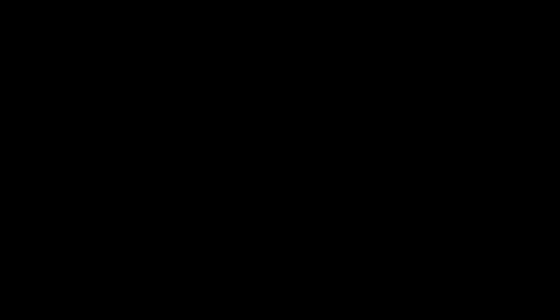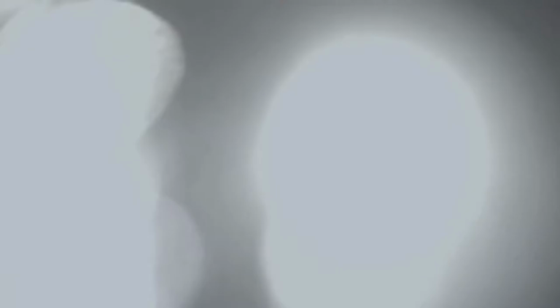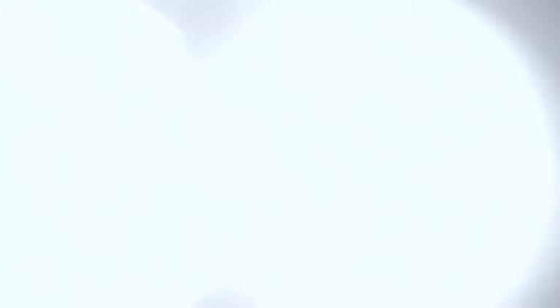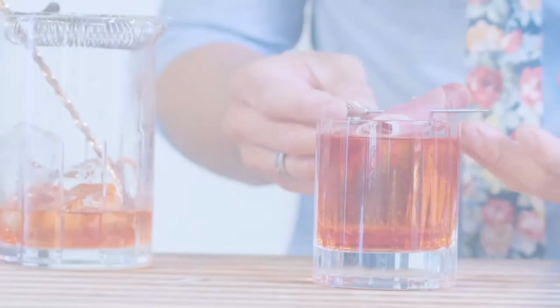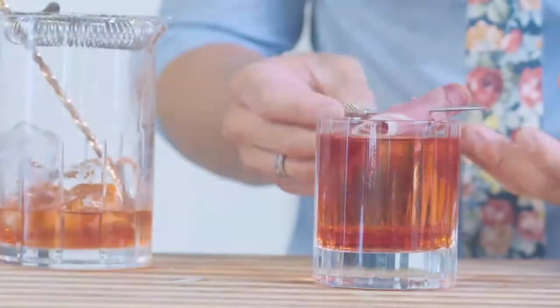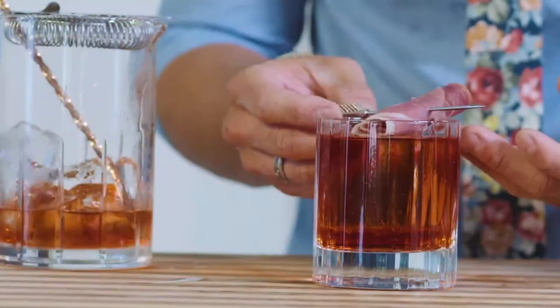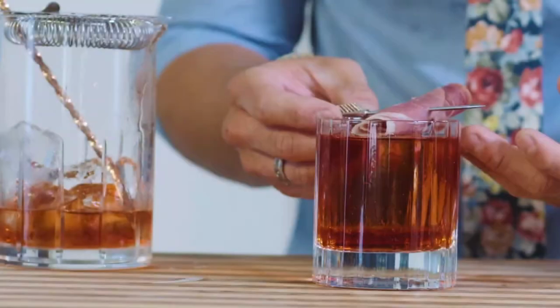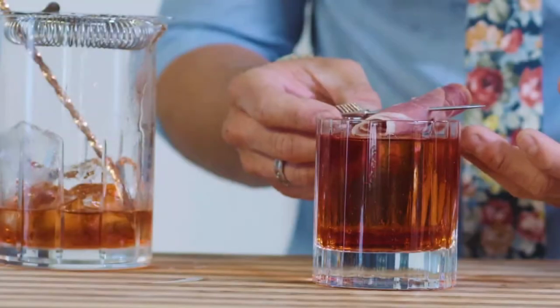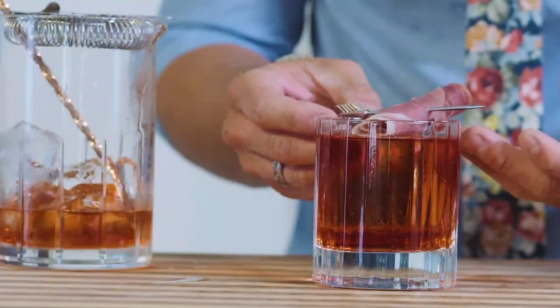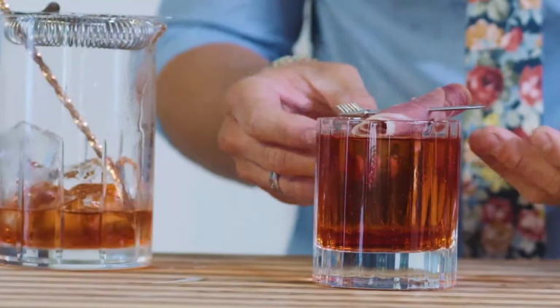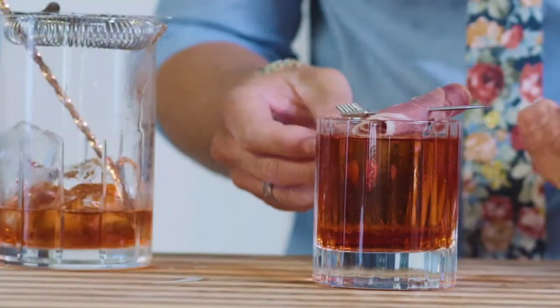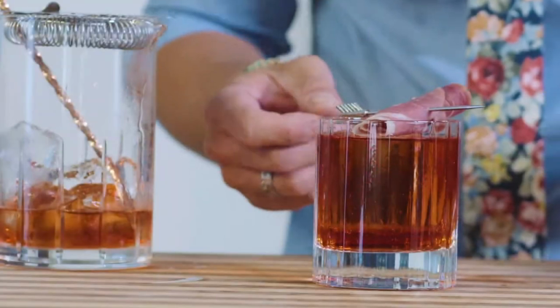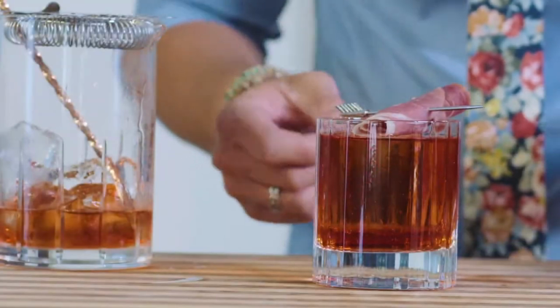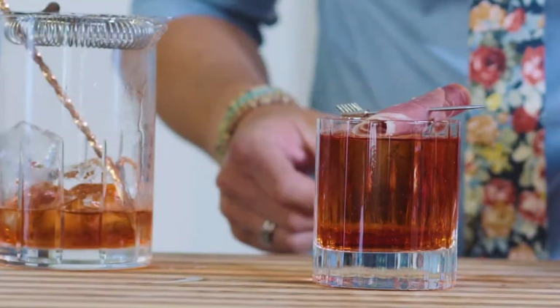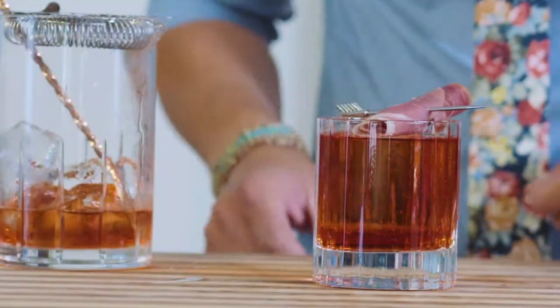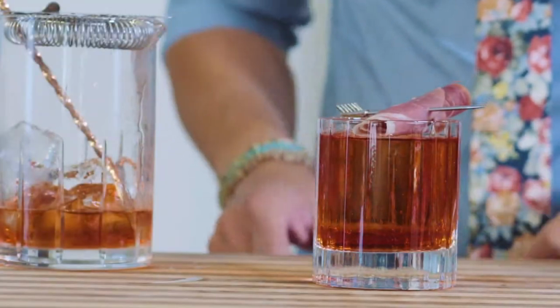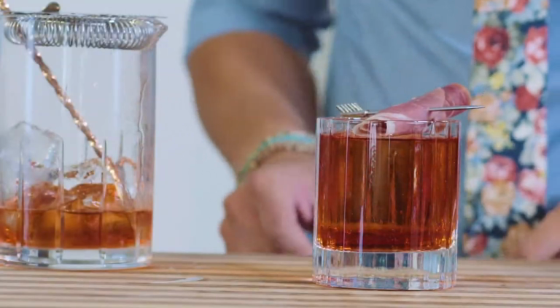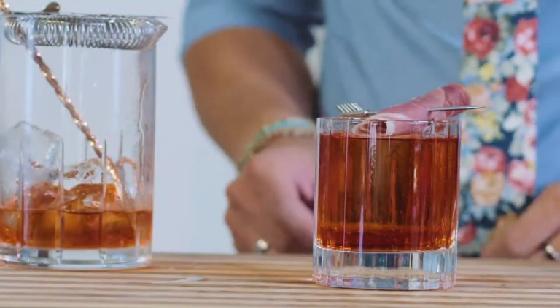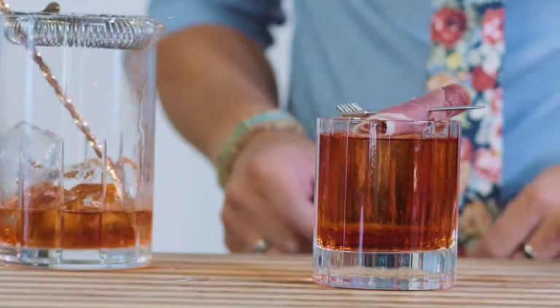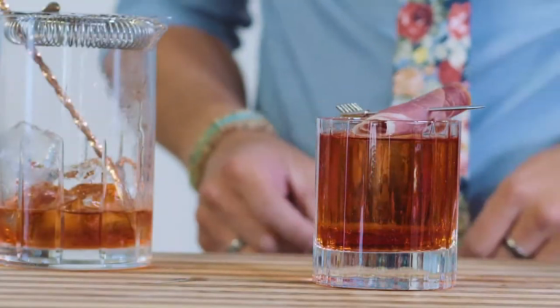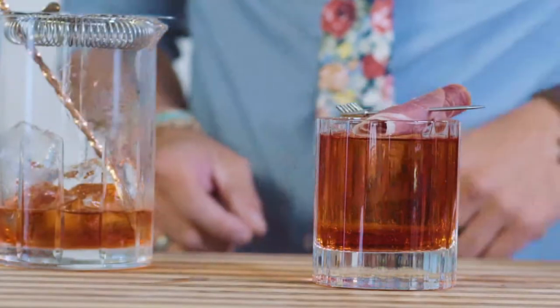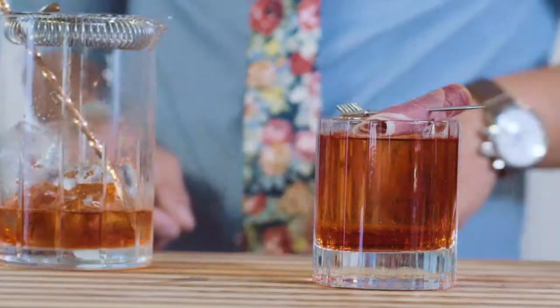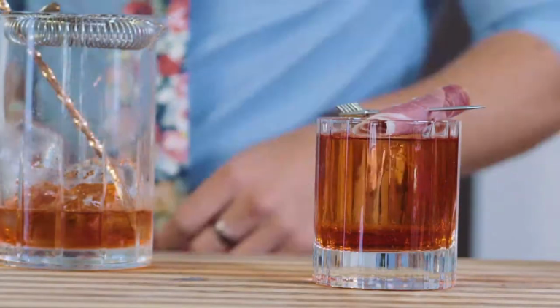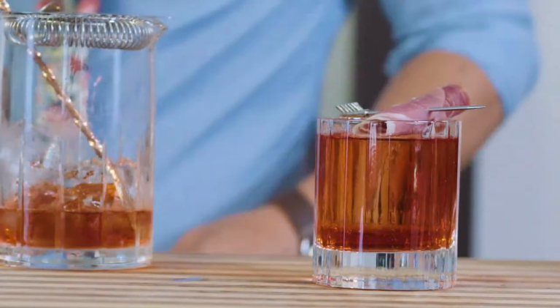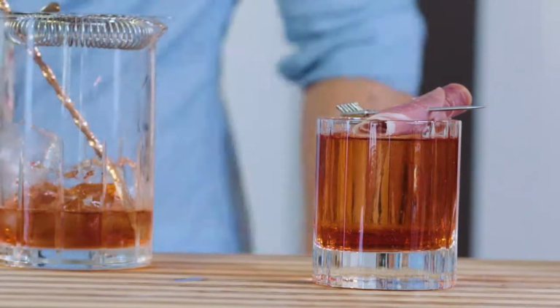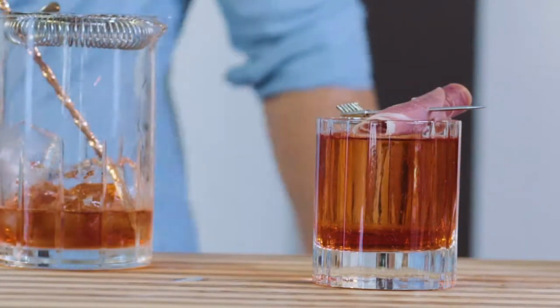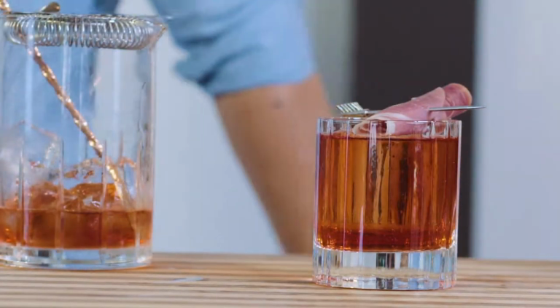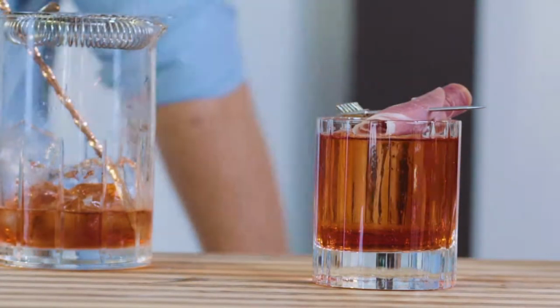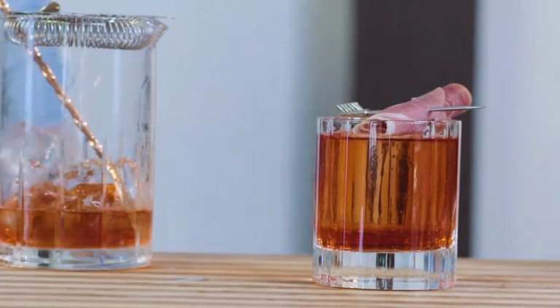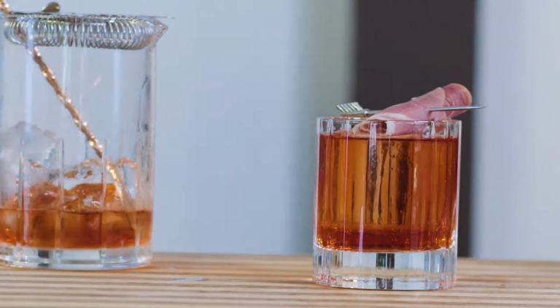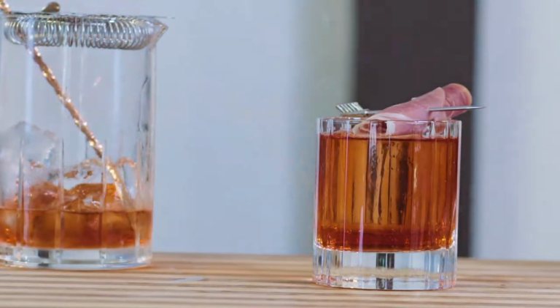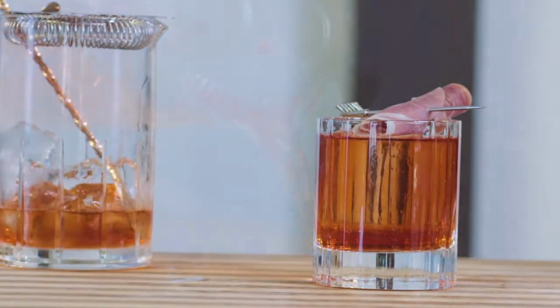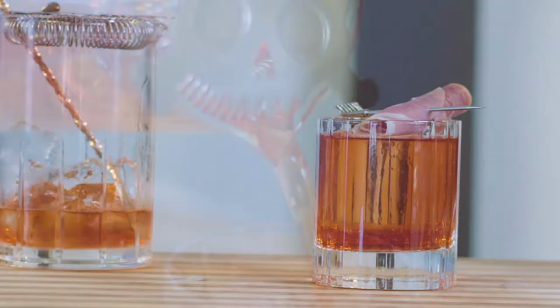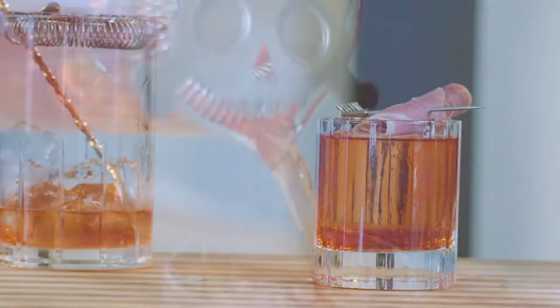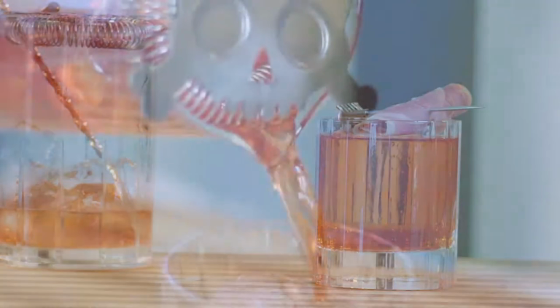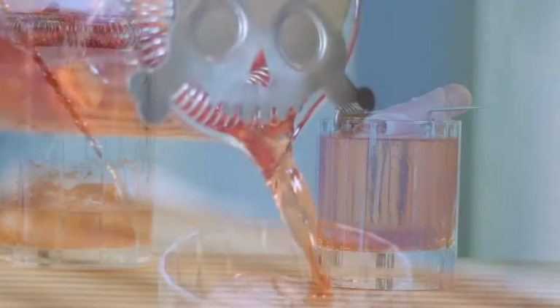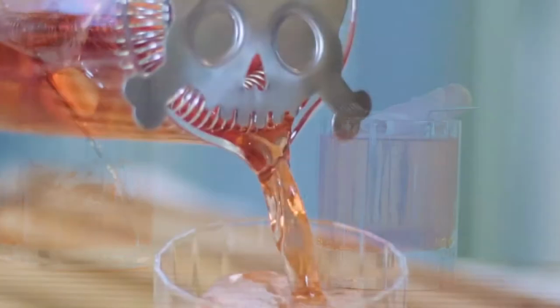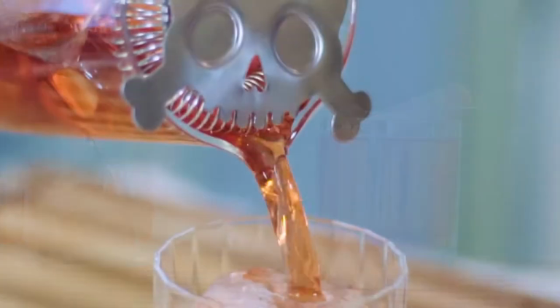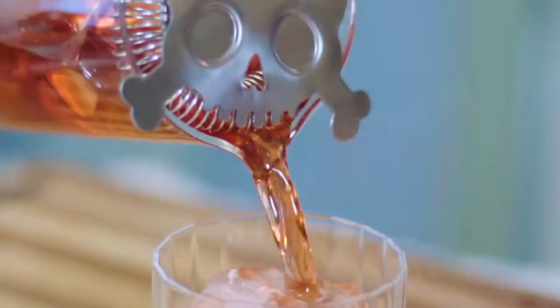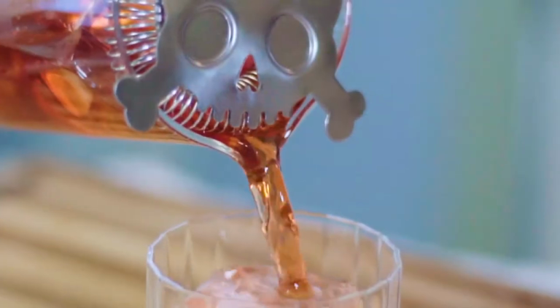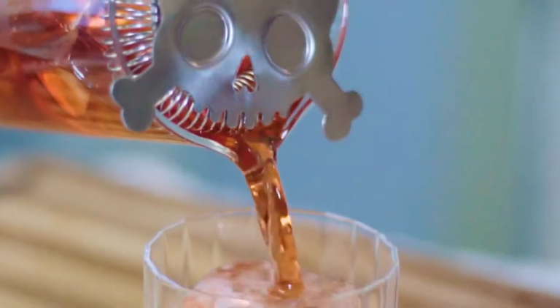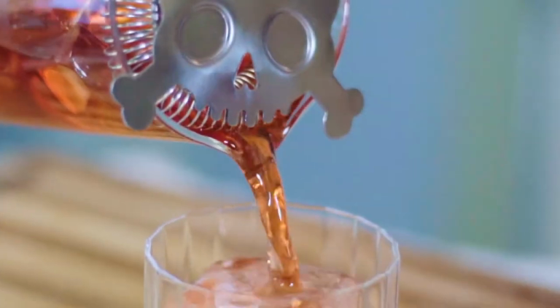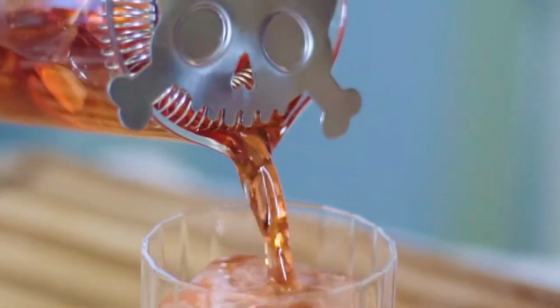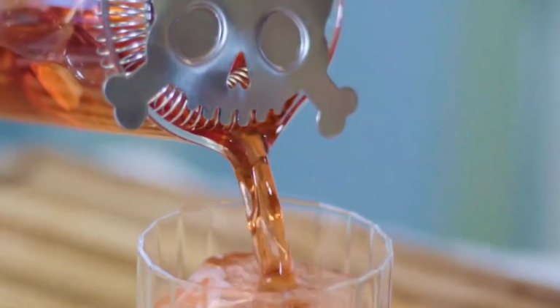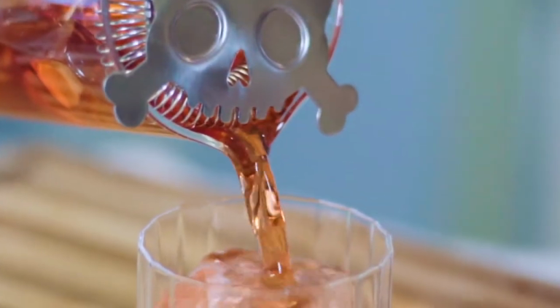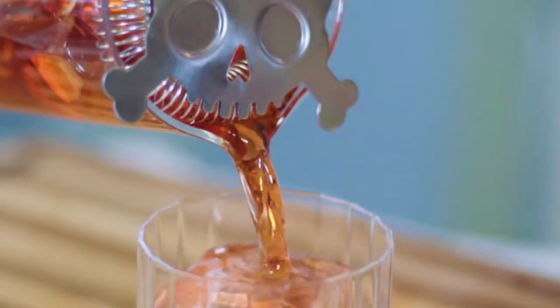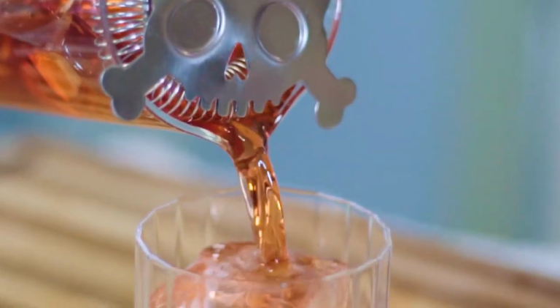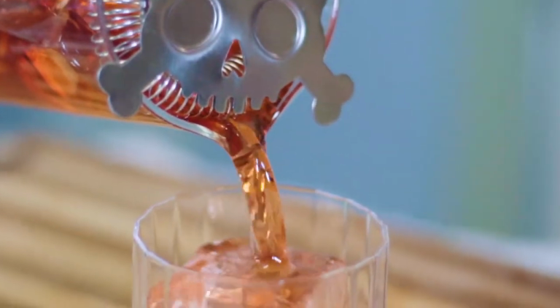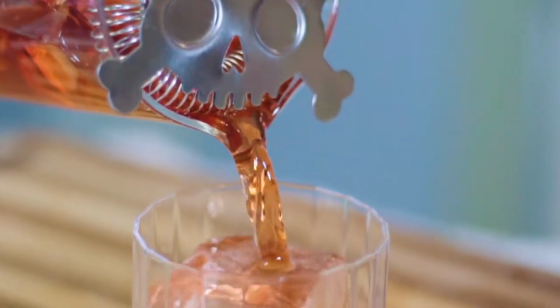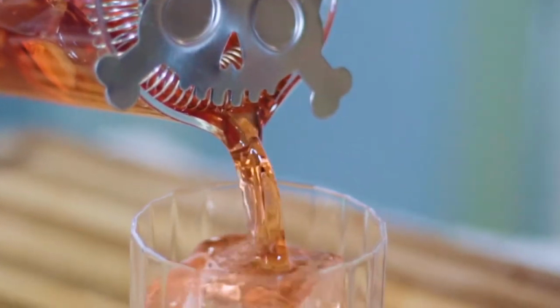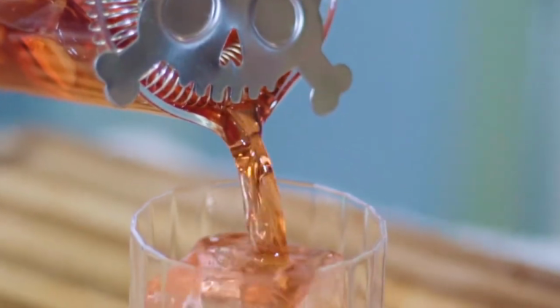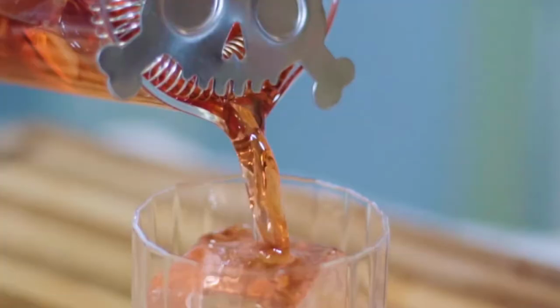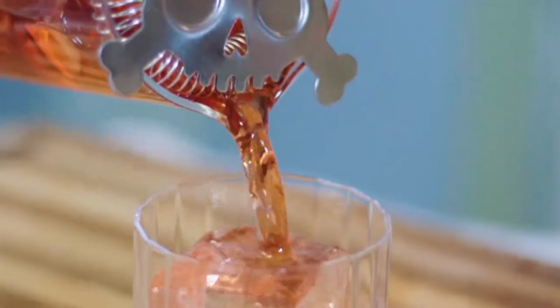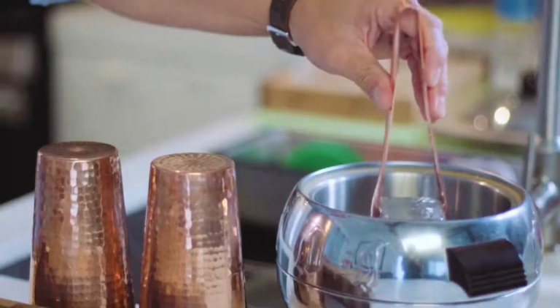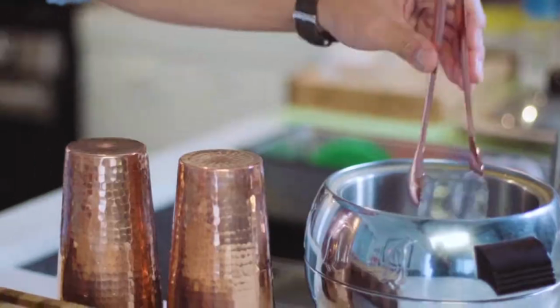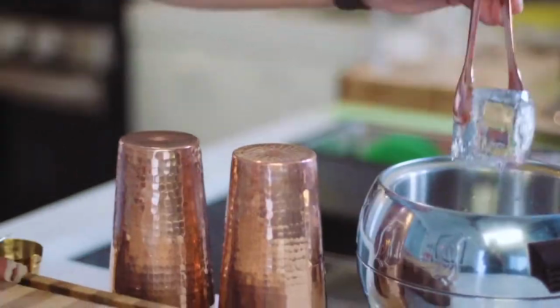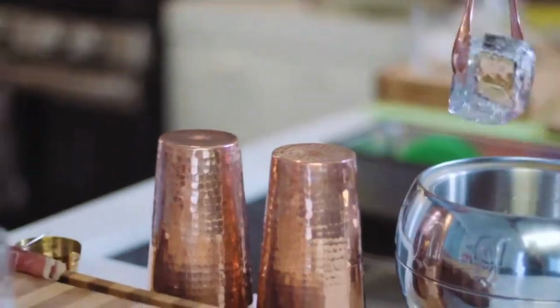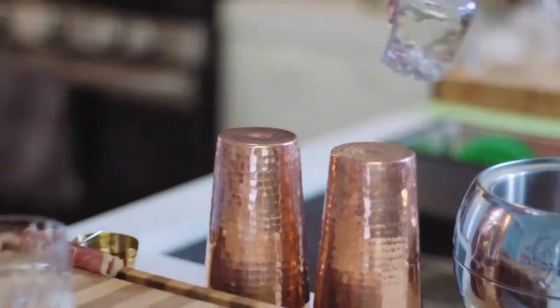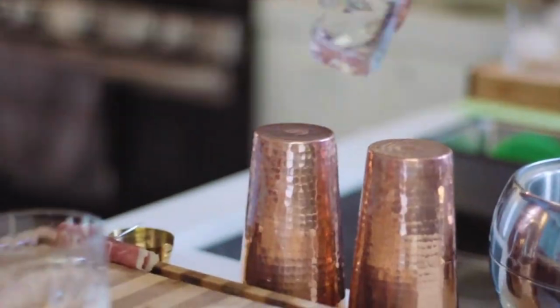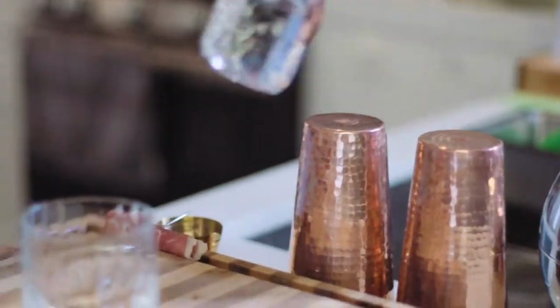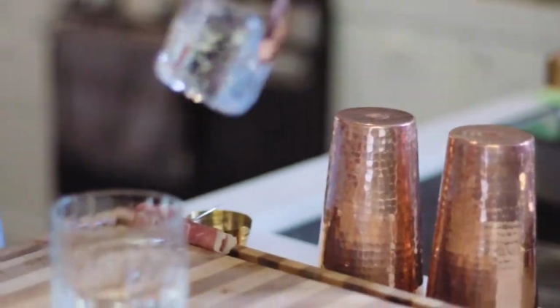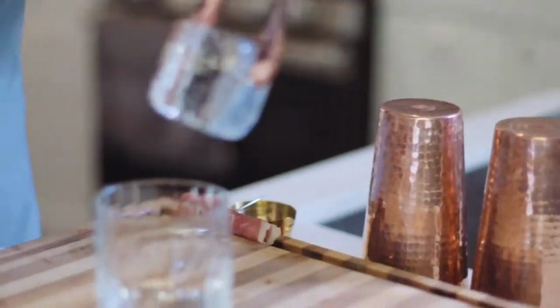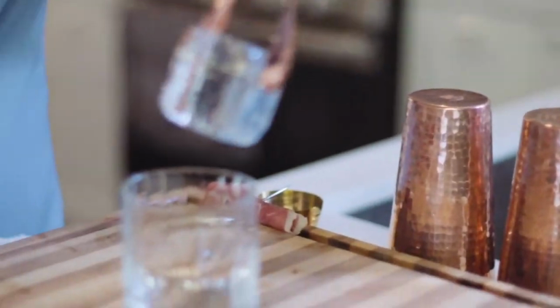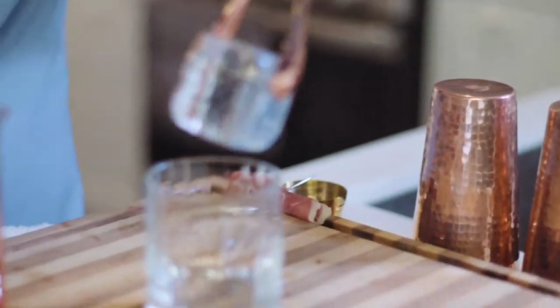Hey guys, I'm Eddie Zamora, the Yum Yum Foodie. This is Jason Yu, and today he is making me a Bacon Fat Wash Rum Negroni.